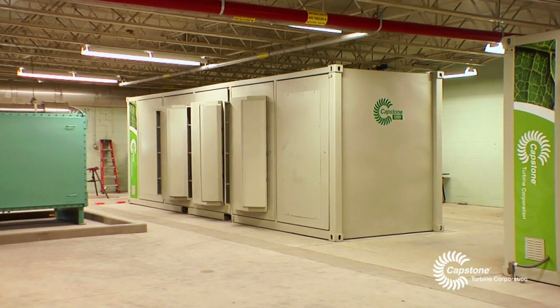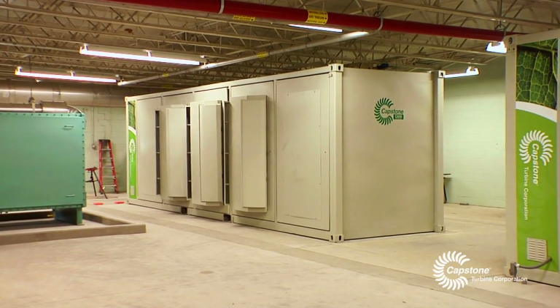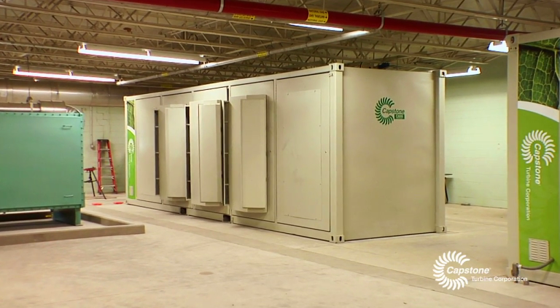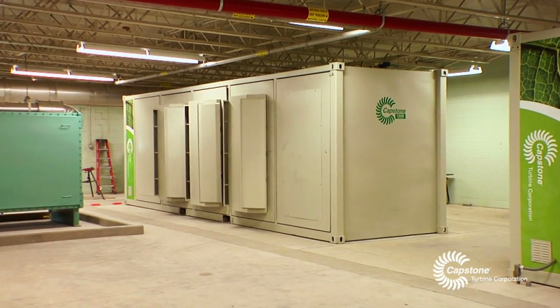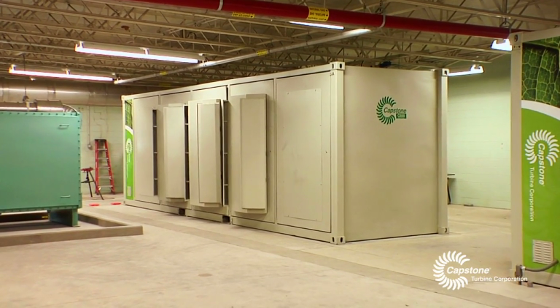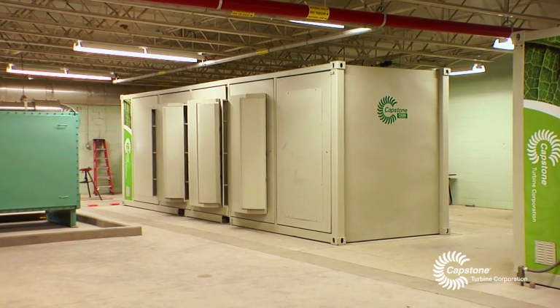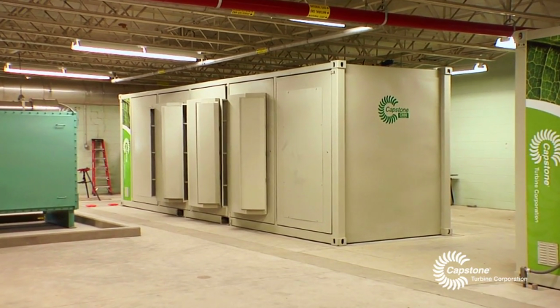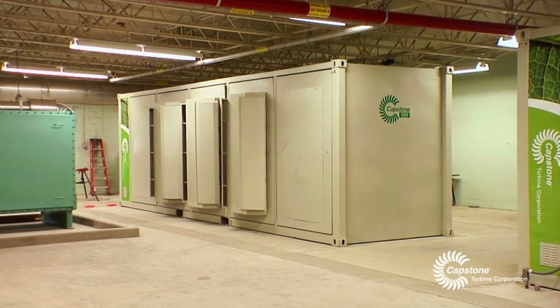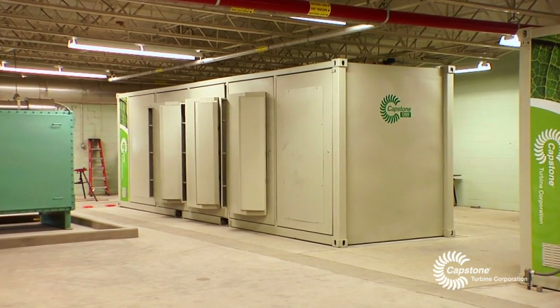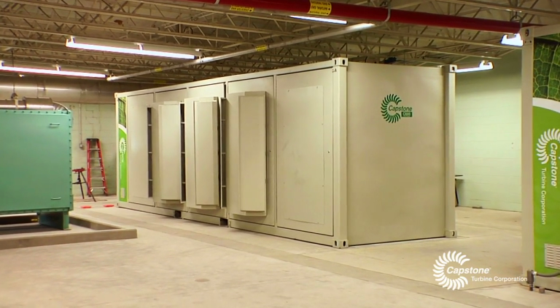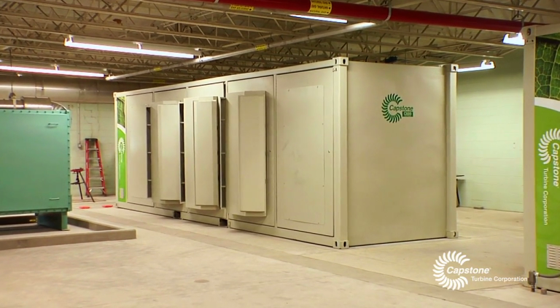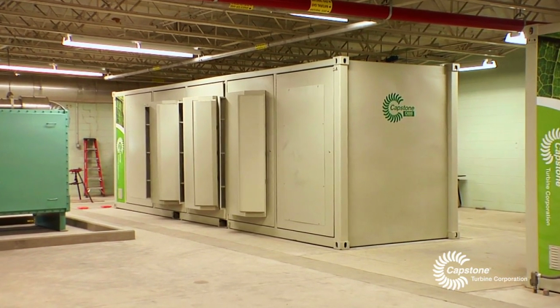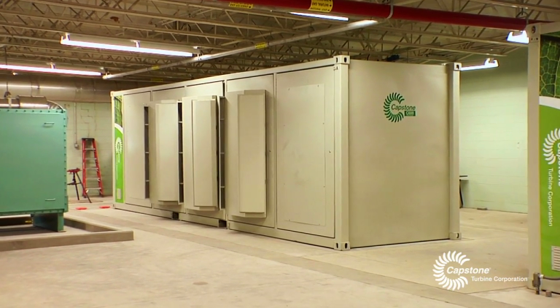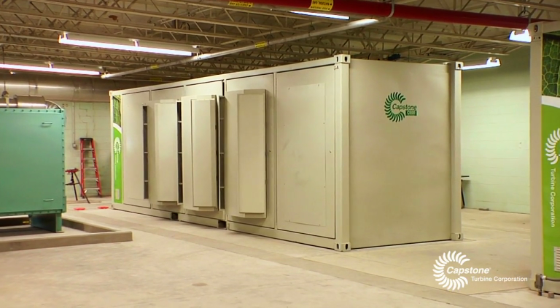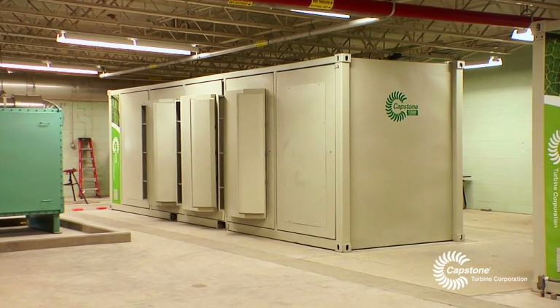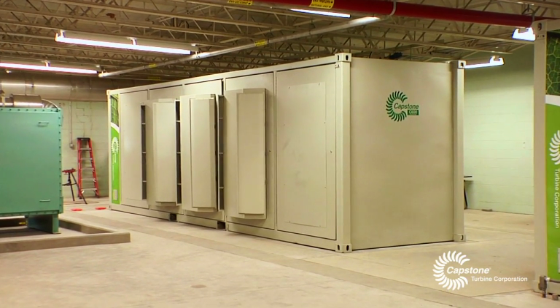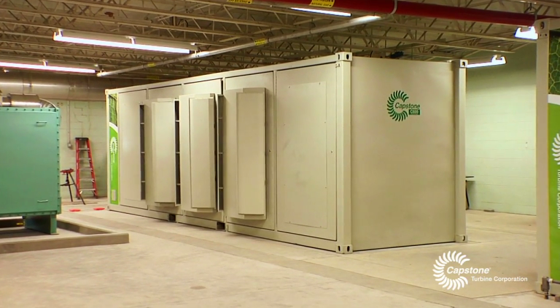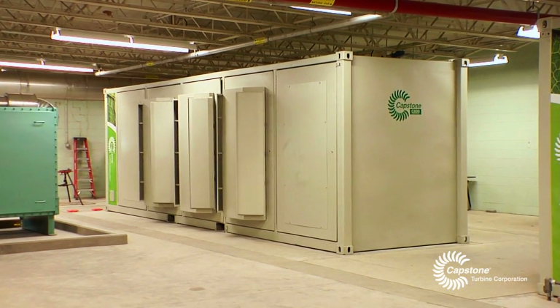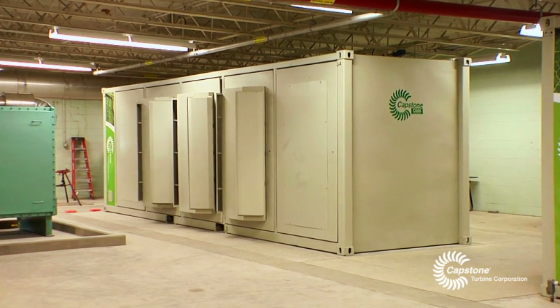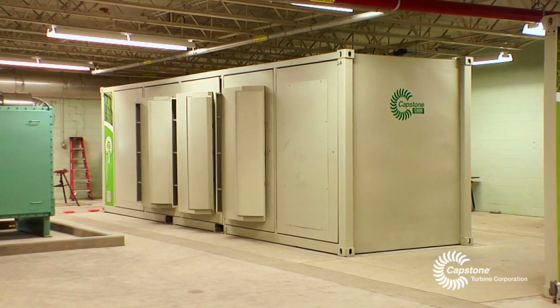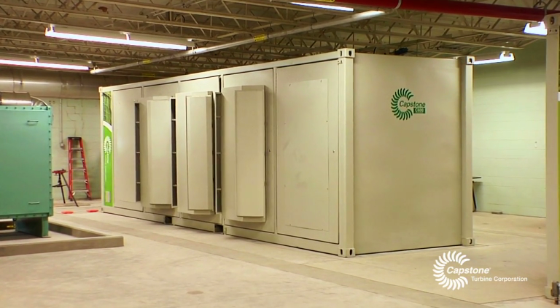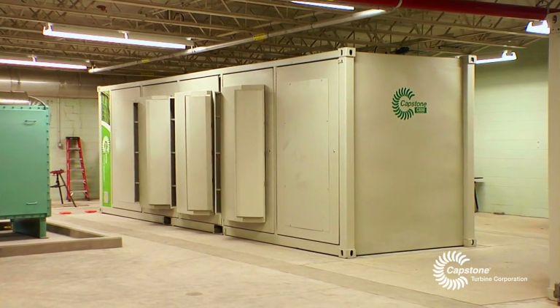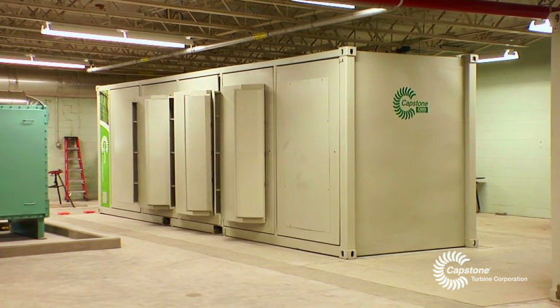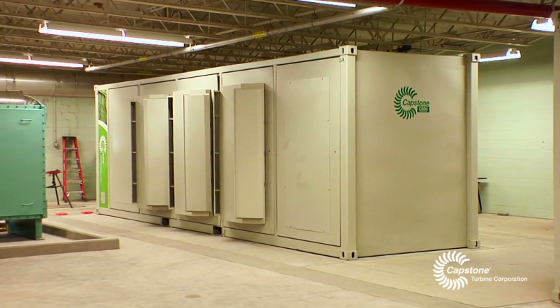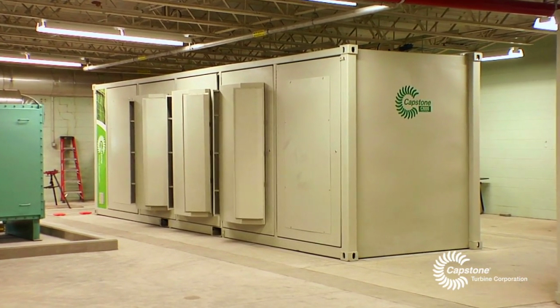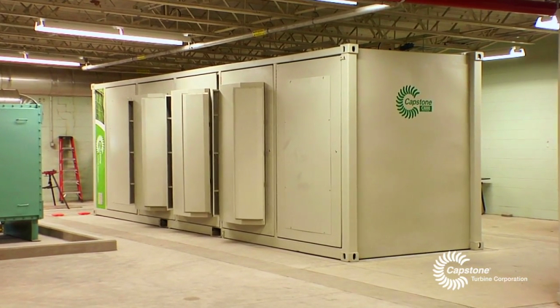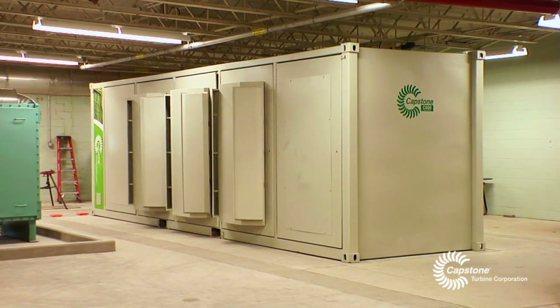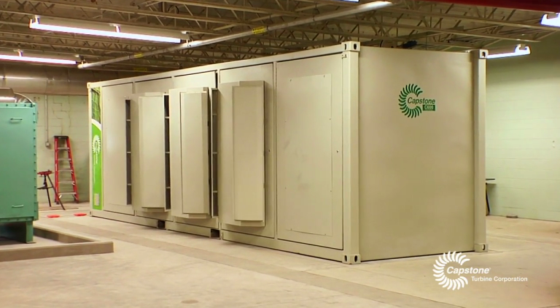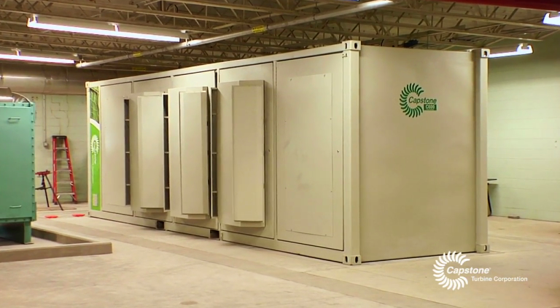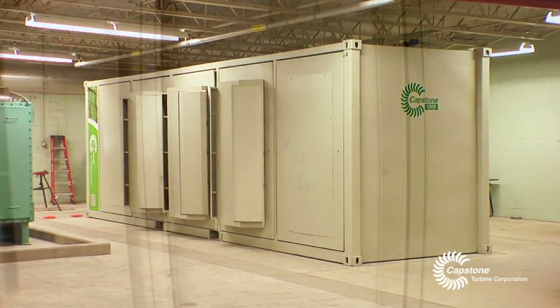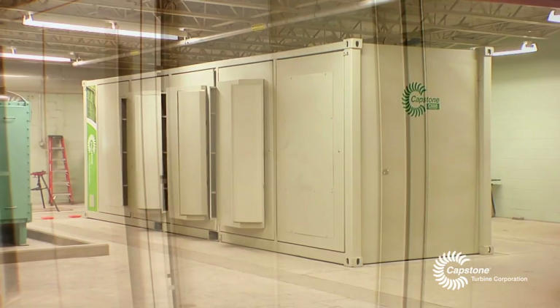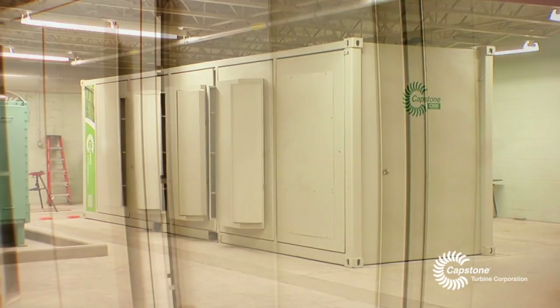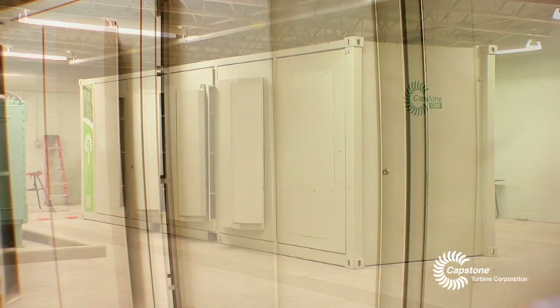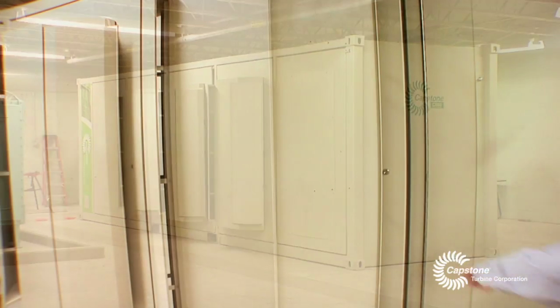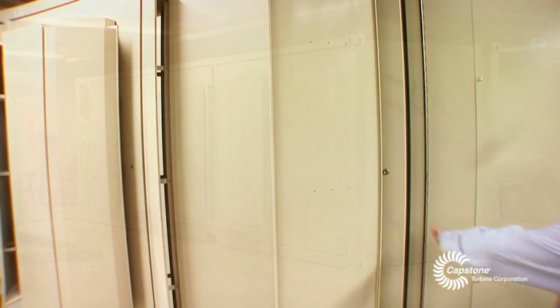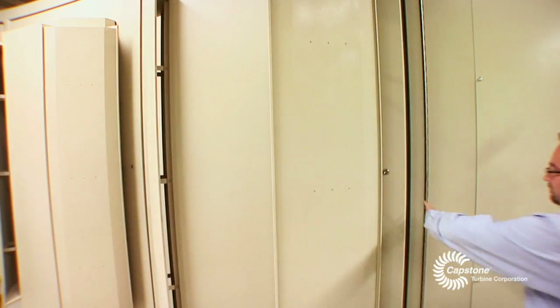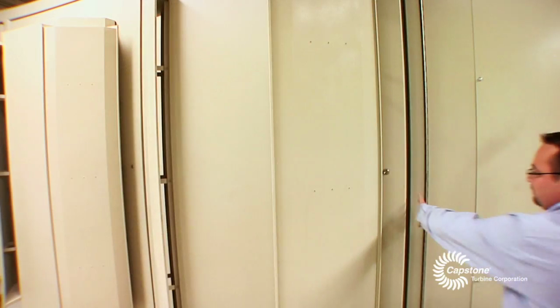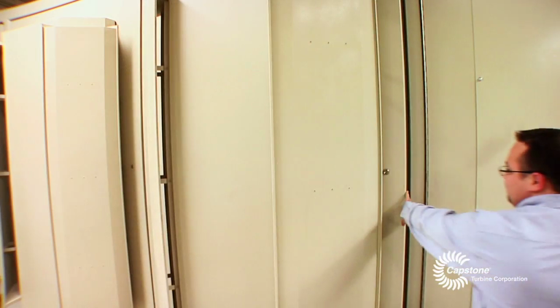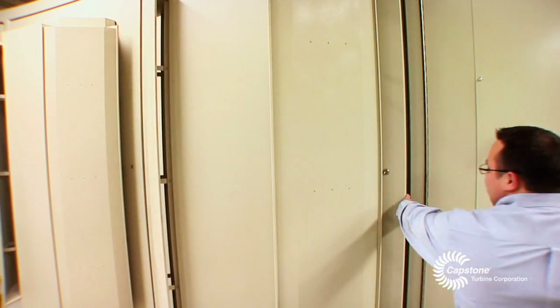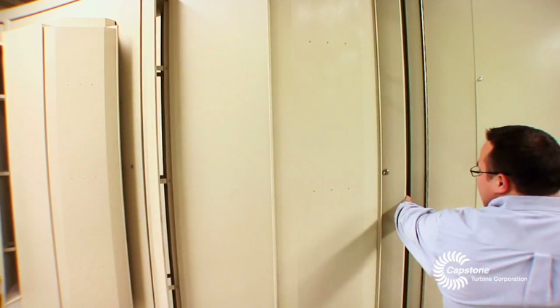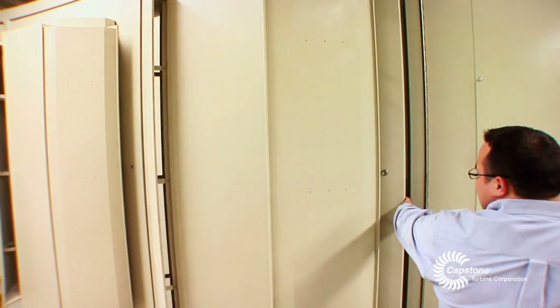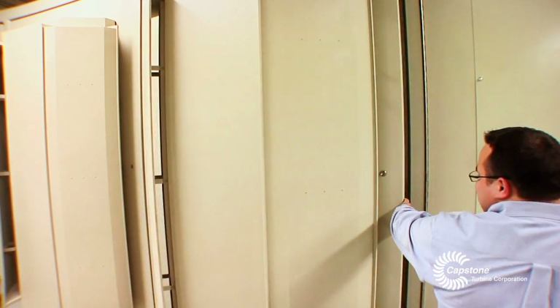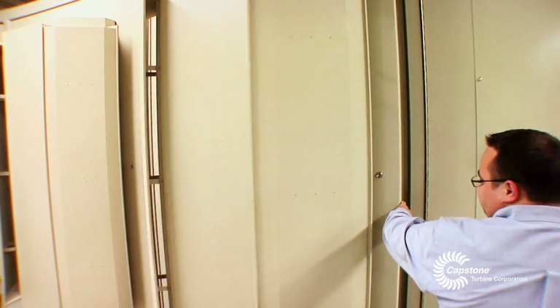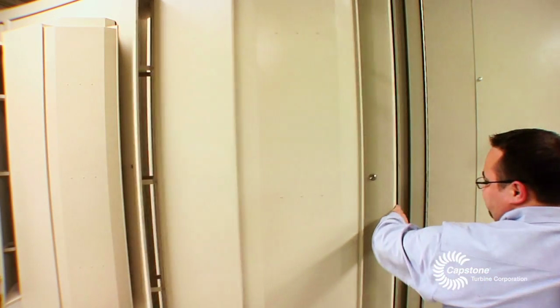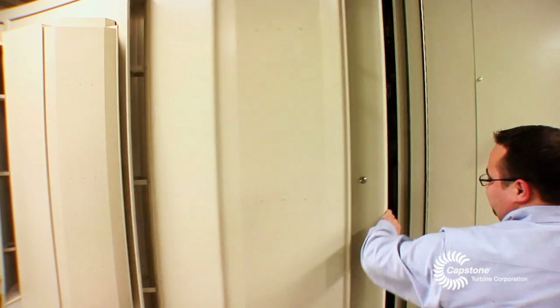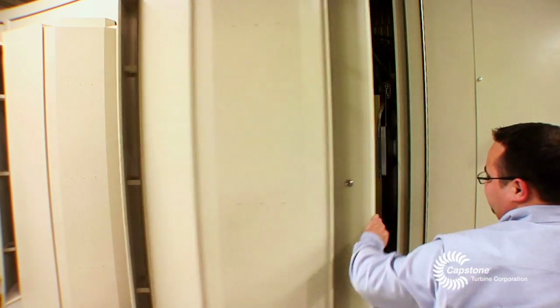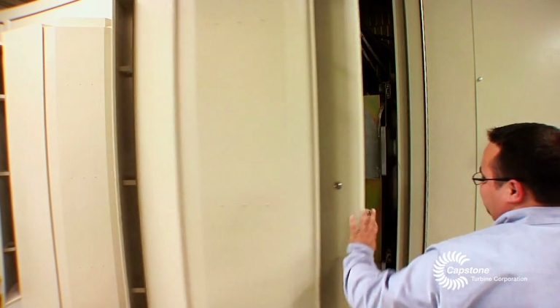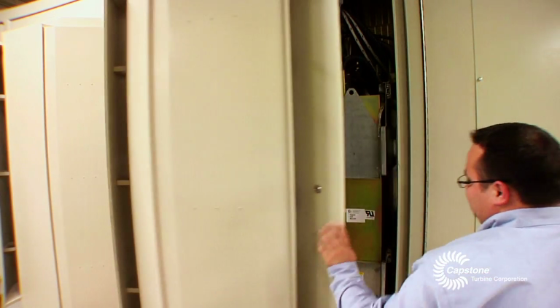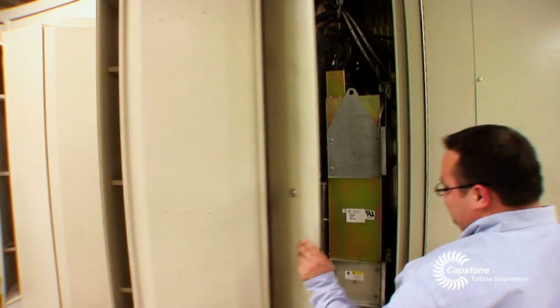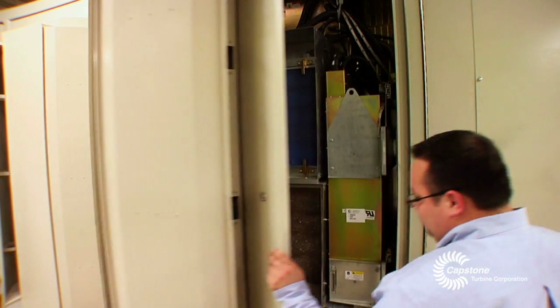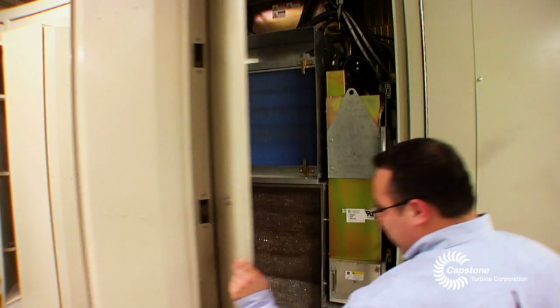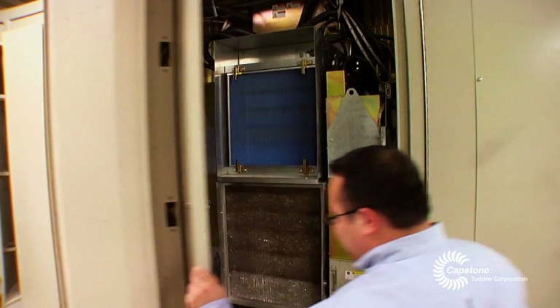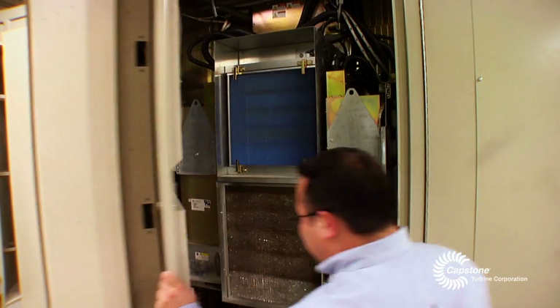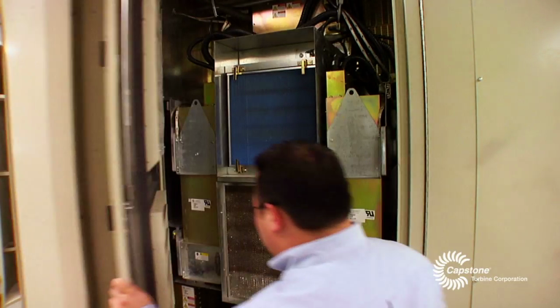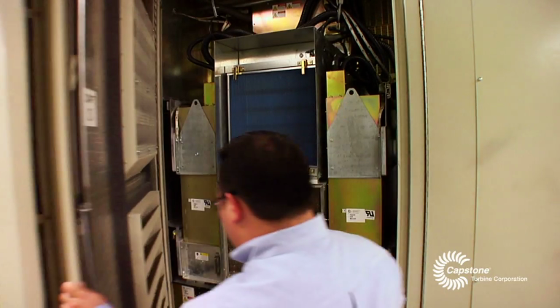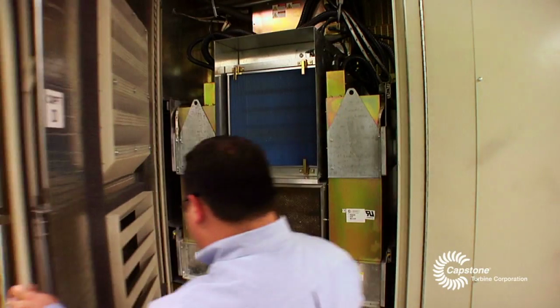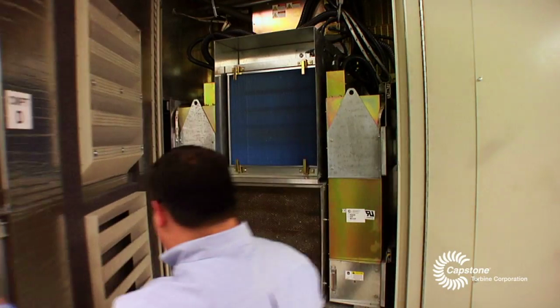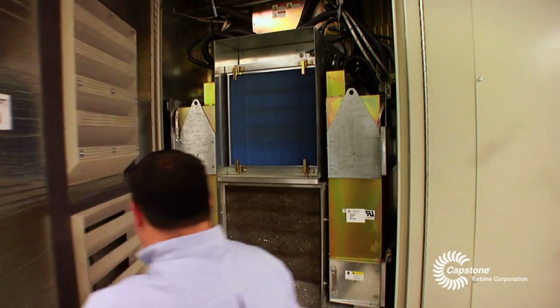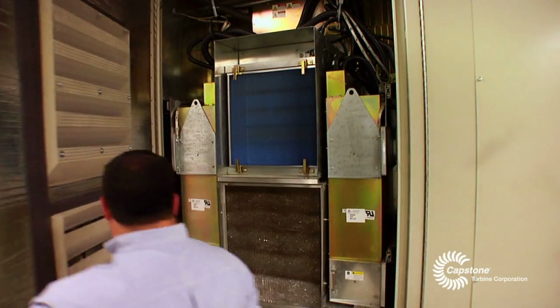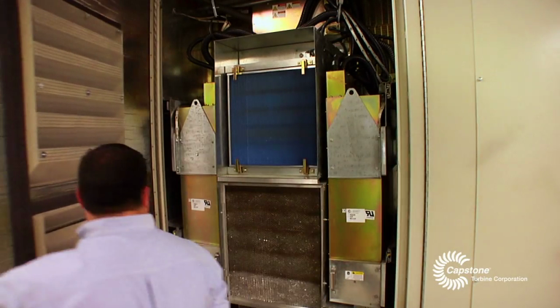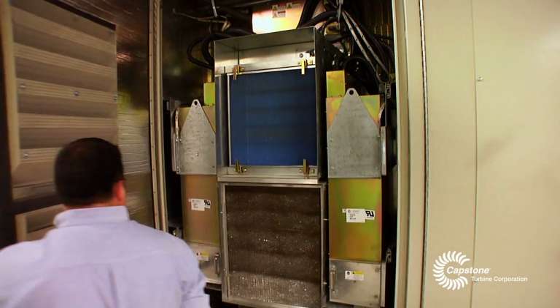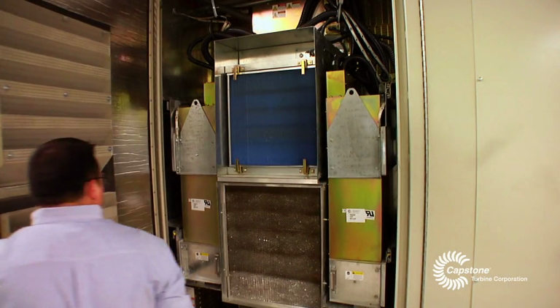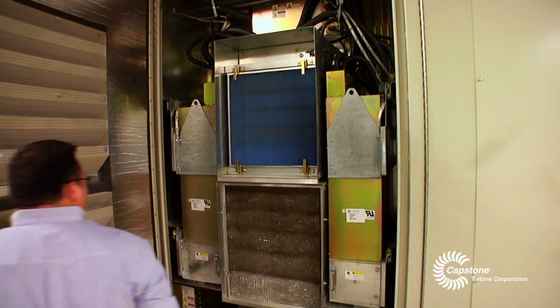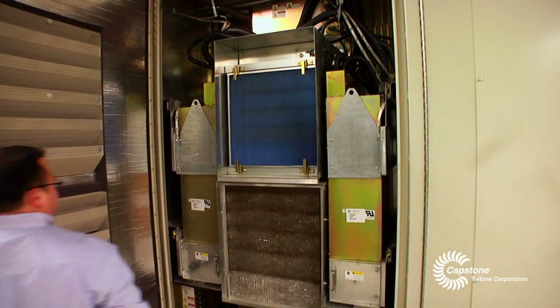The microturbines produce 40% more power using the same amount of natural gas as my internal combustion engines.